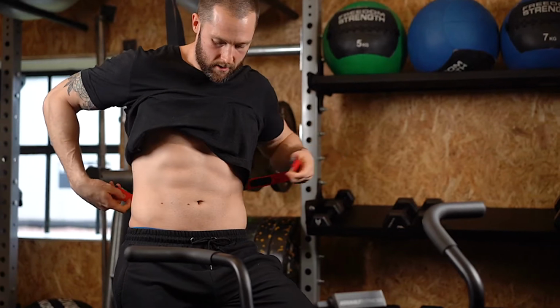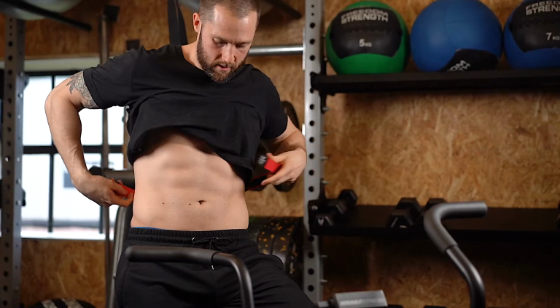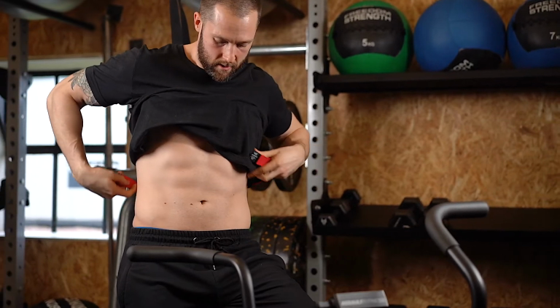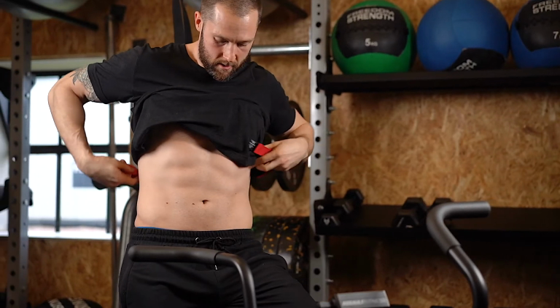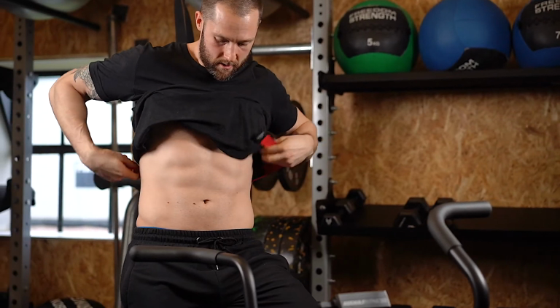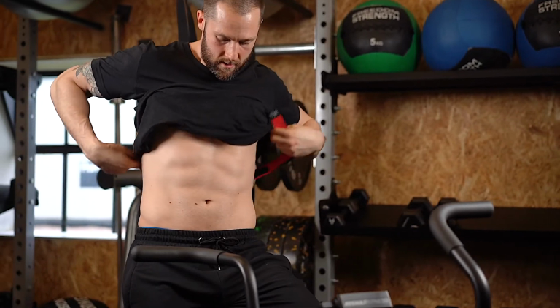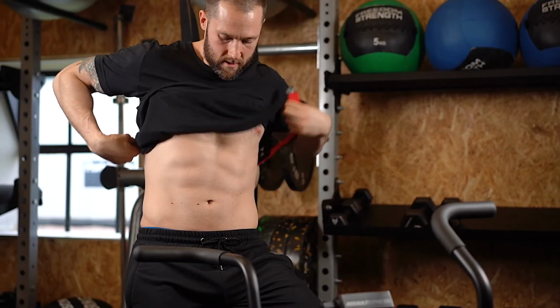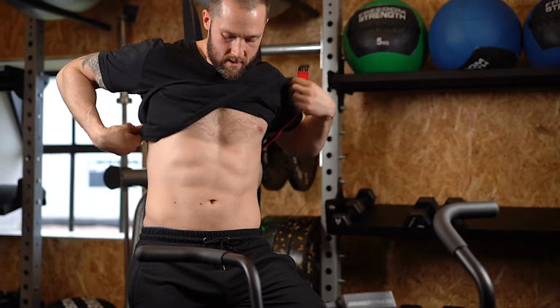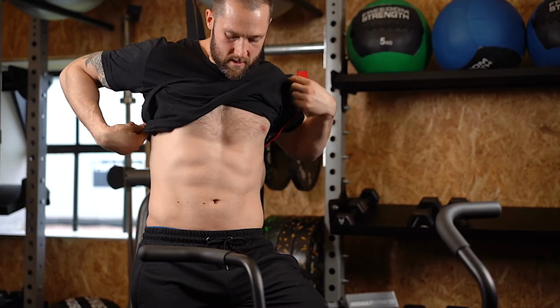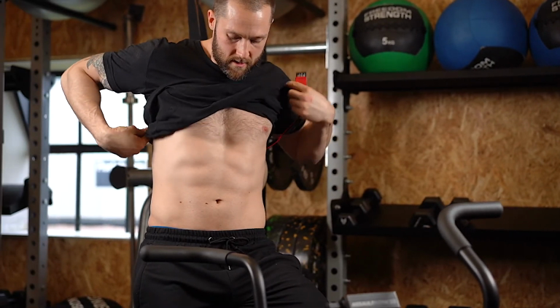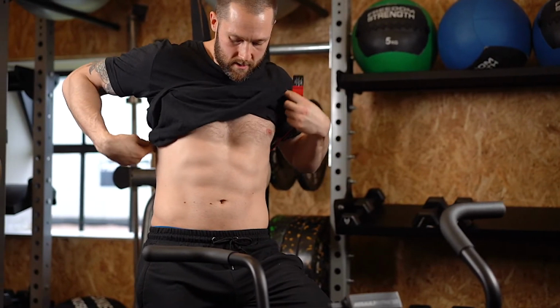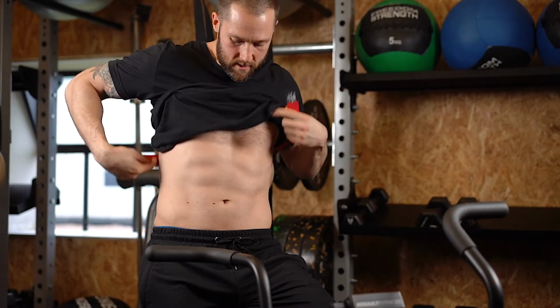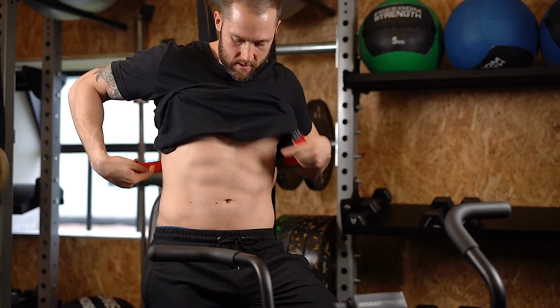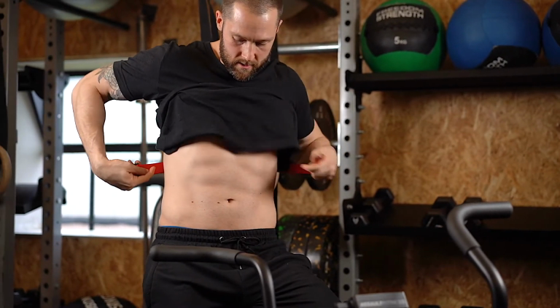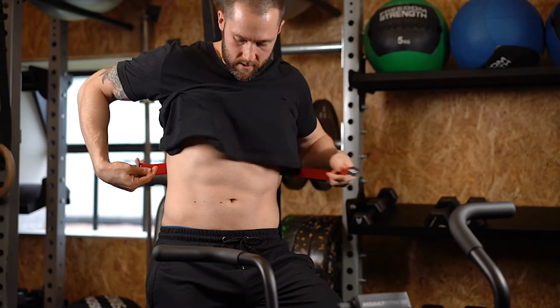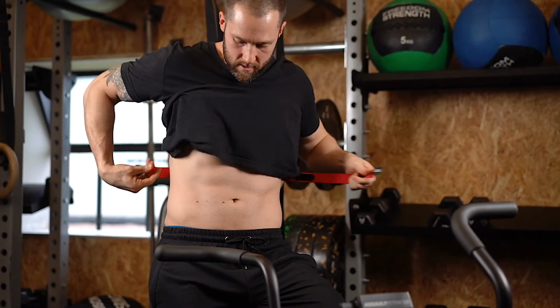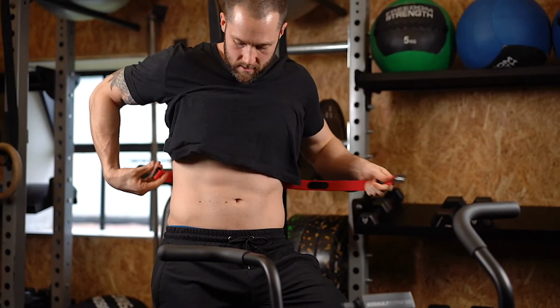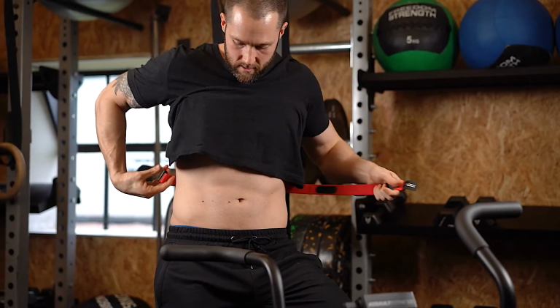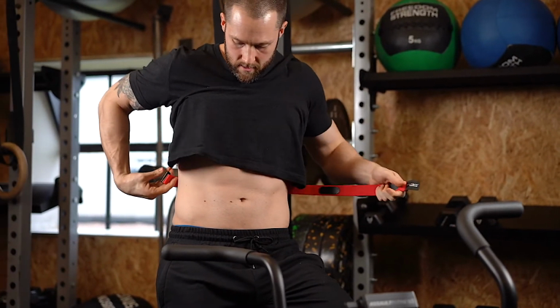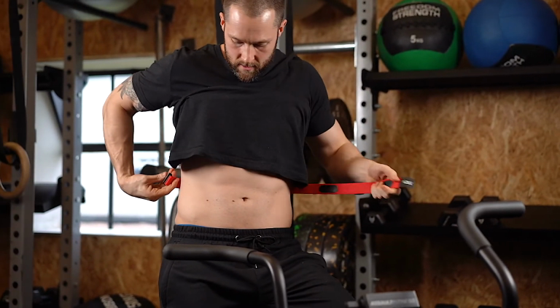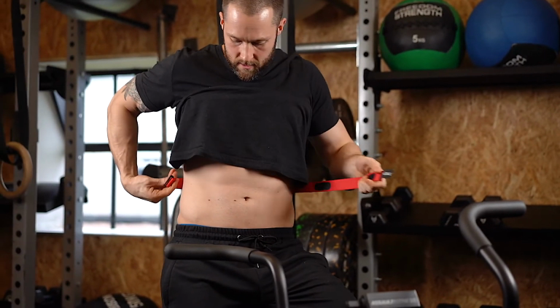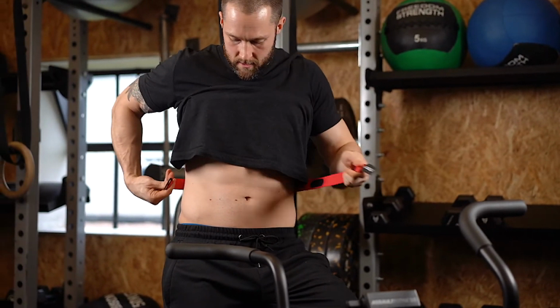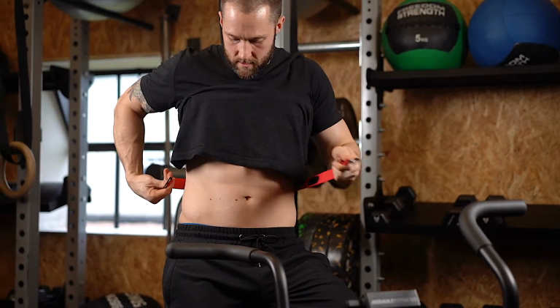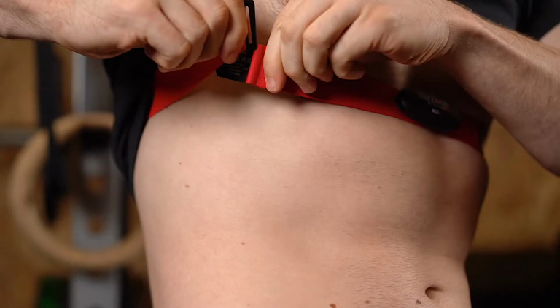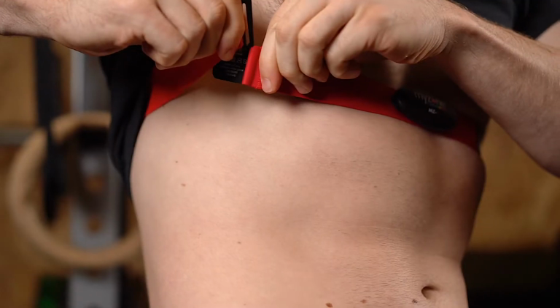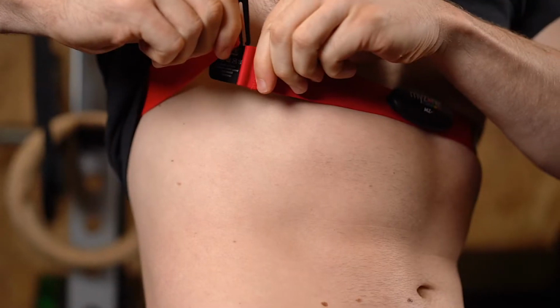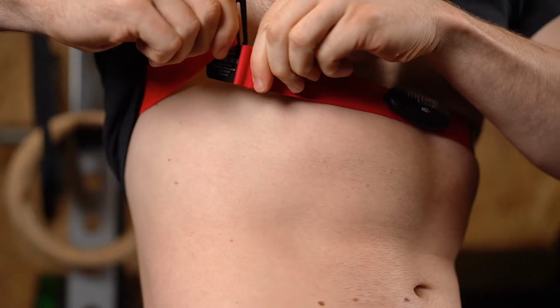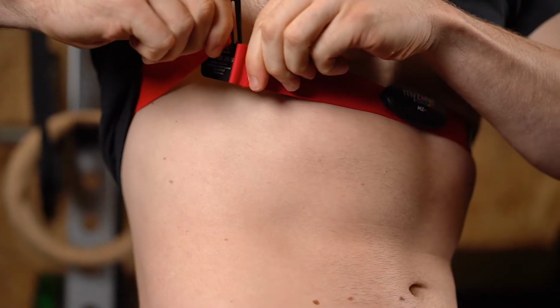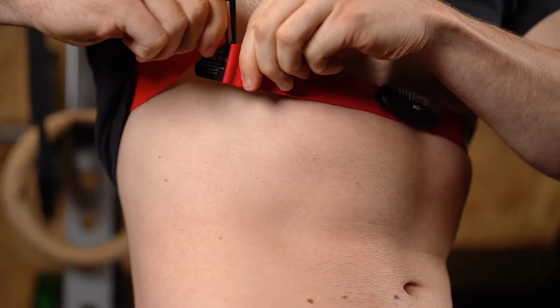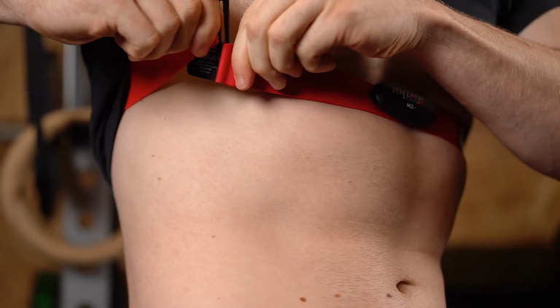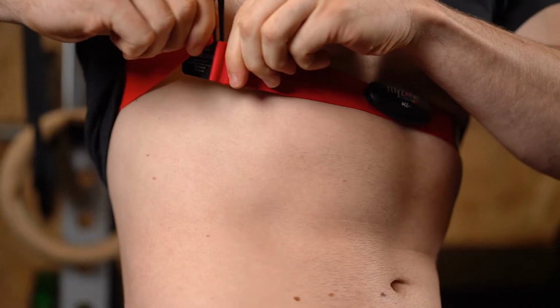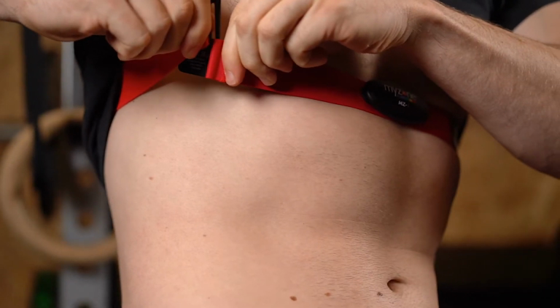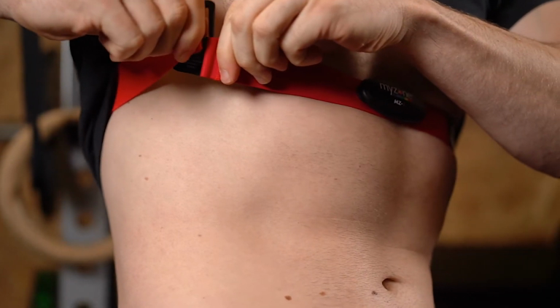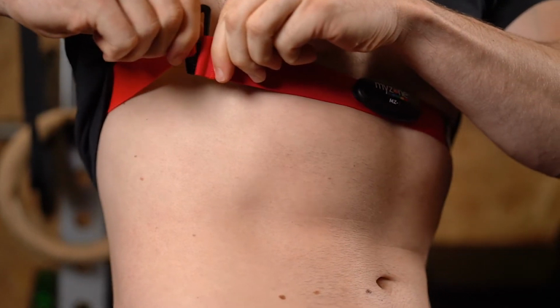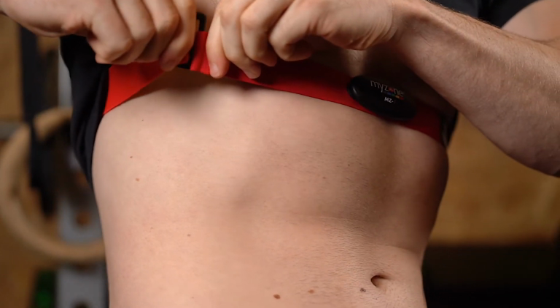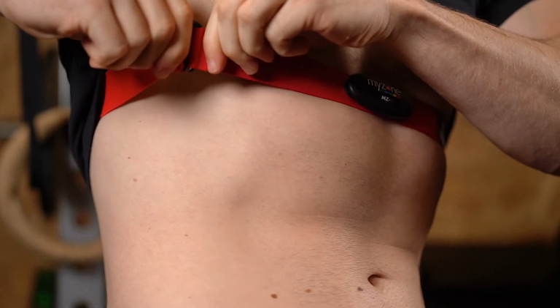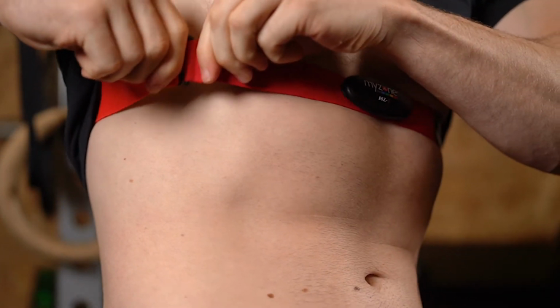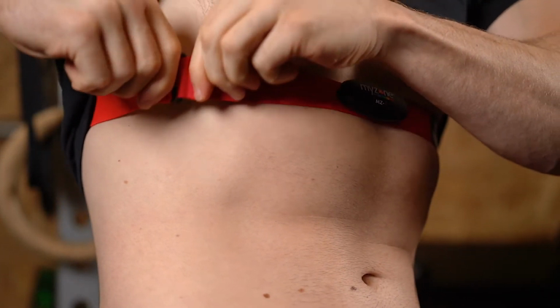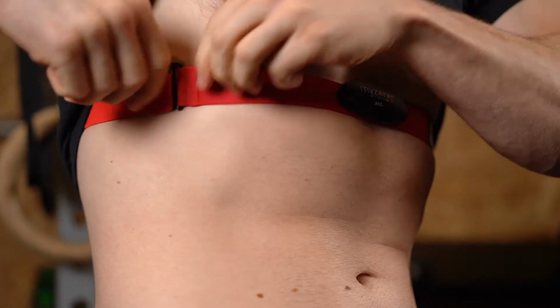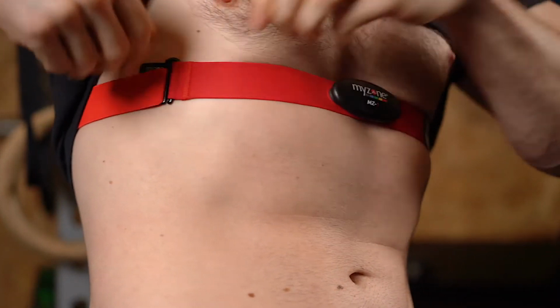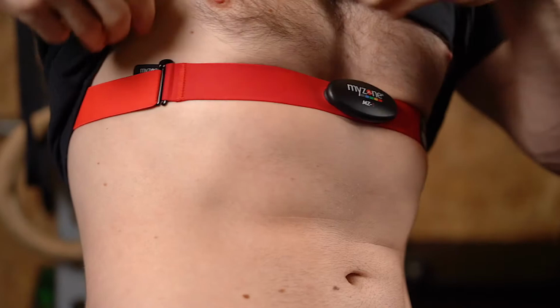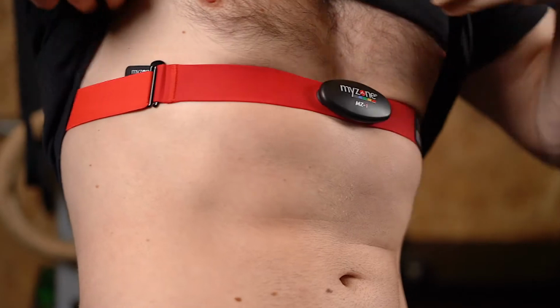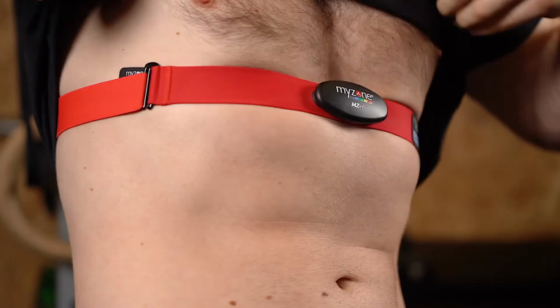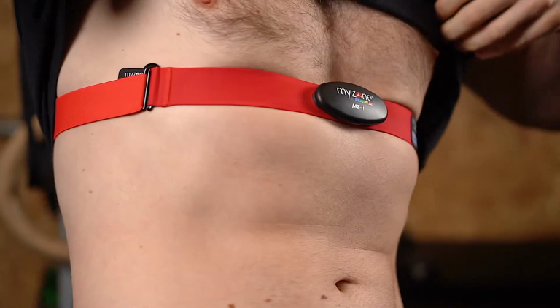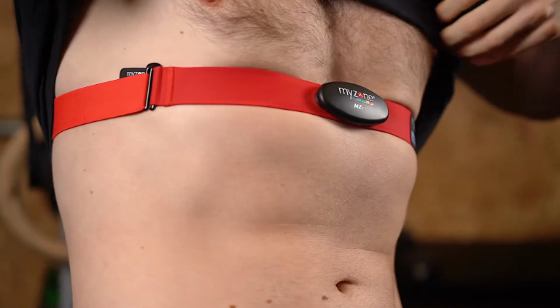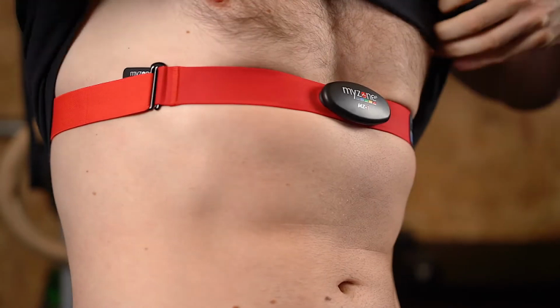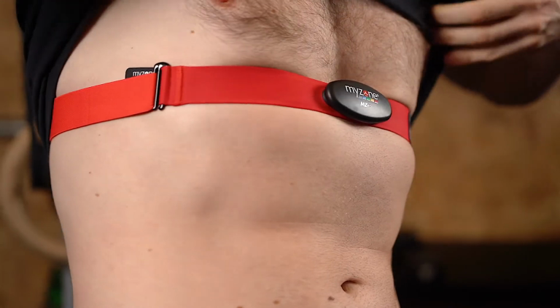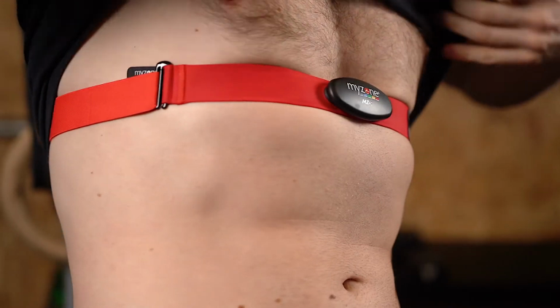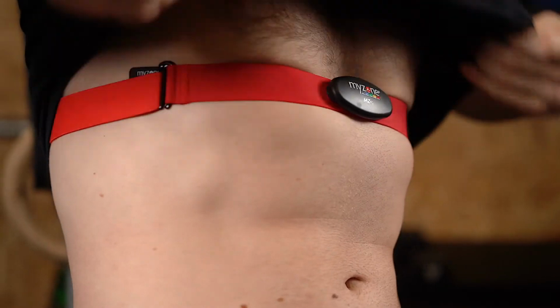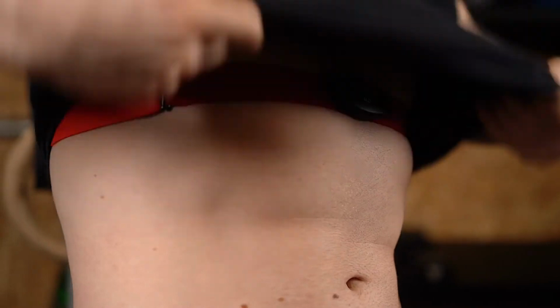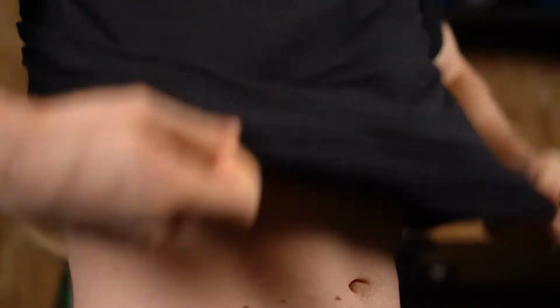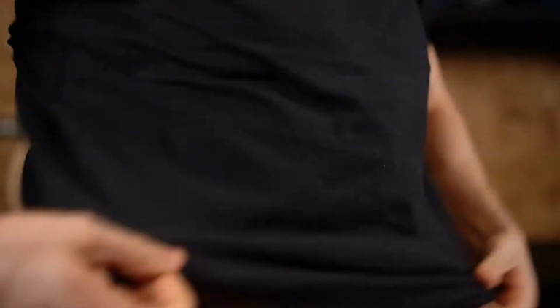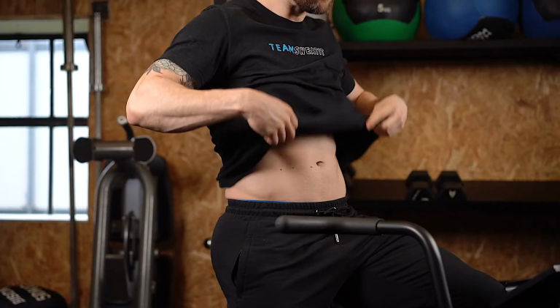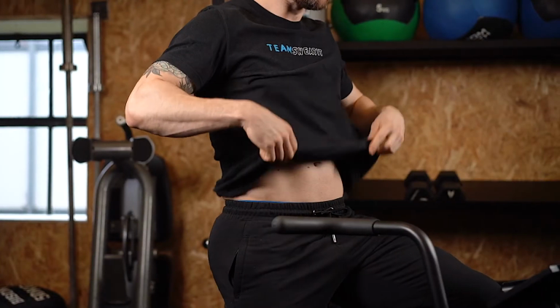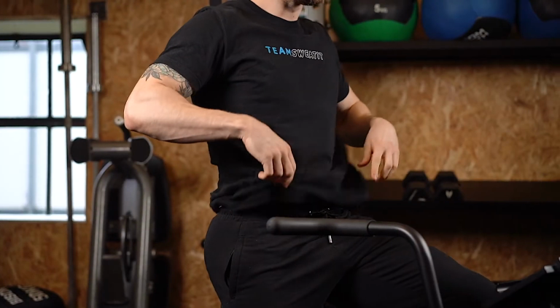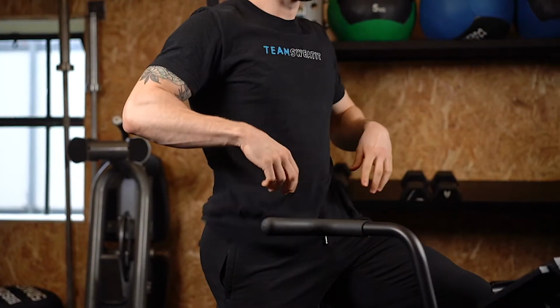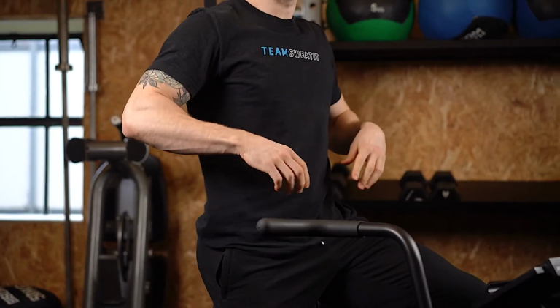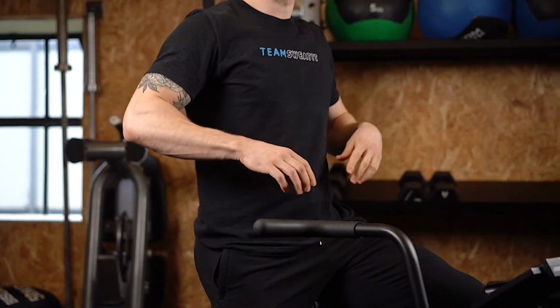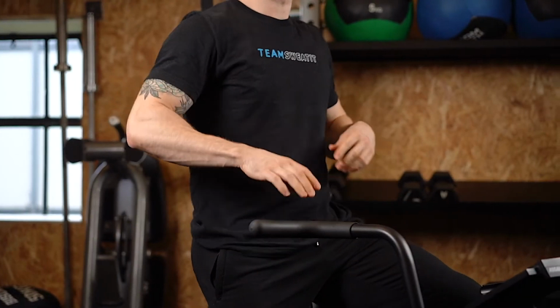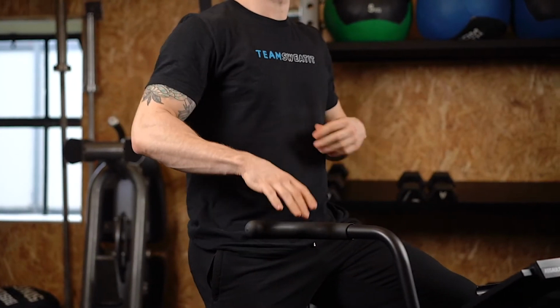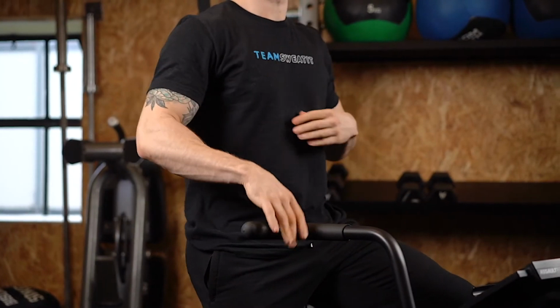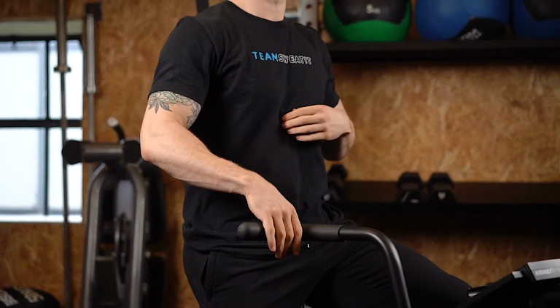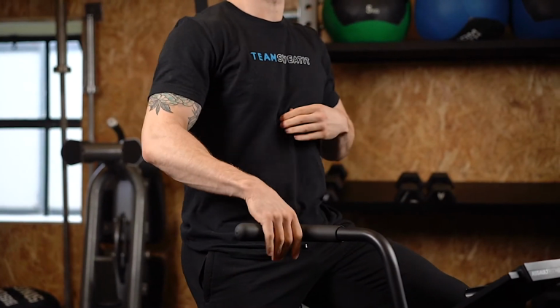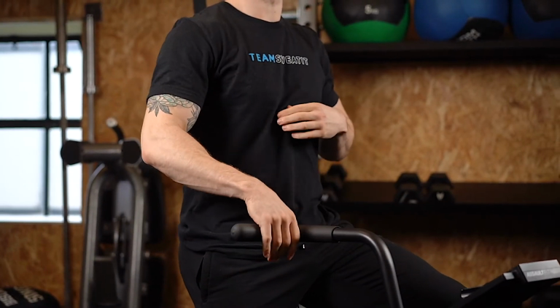What is MyZone and how do we use it? MyZone is a heart rate monitoring system that gives us live data to help track and personalise your session.